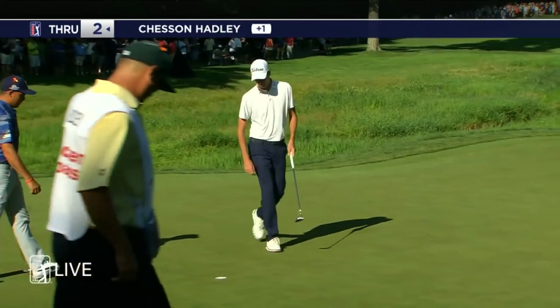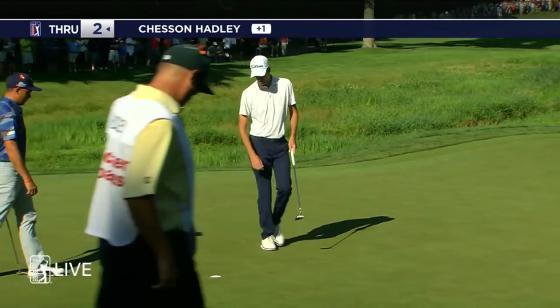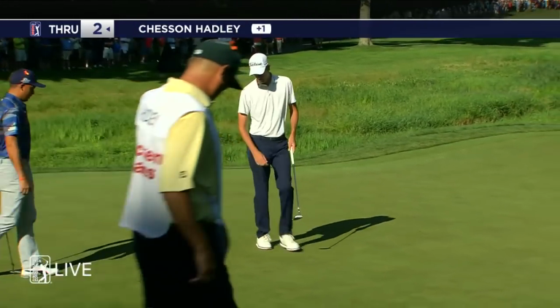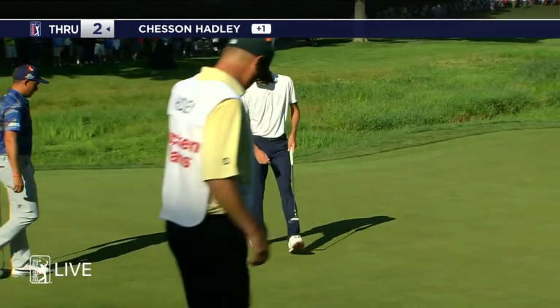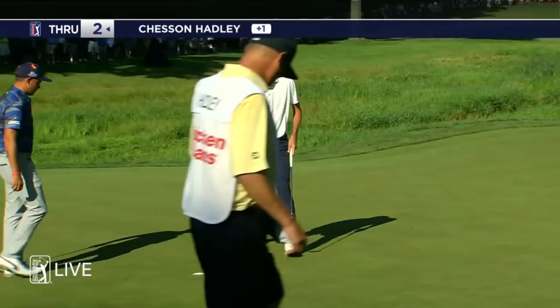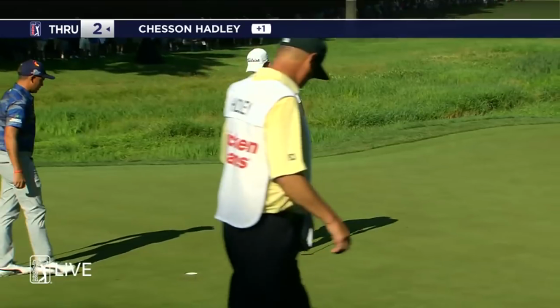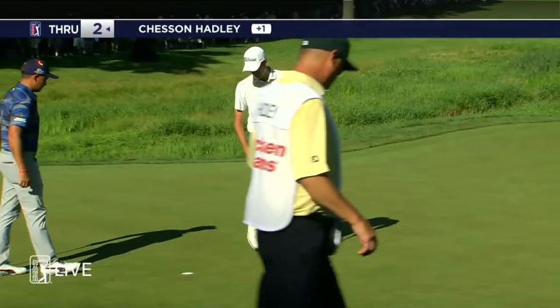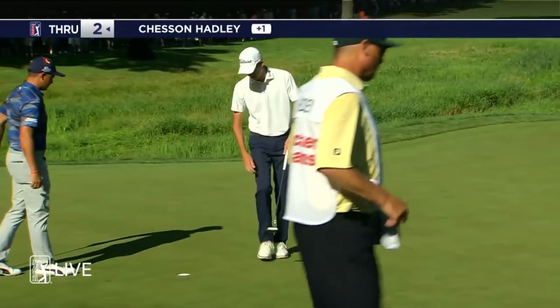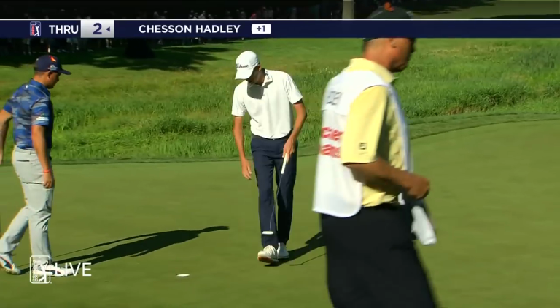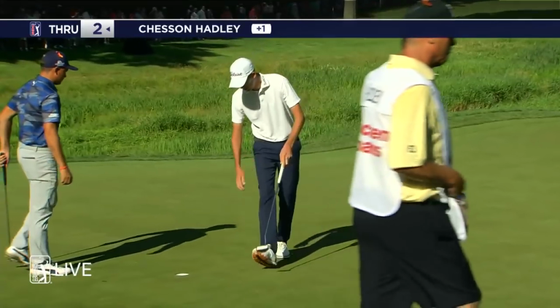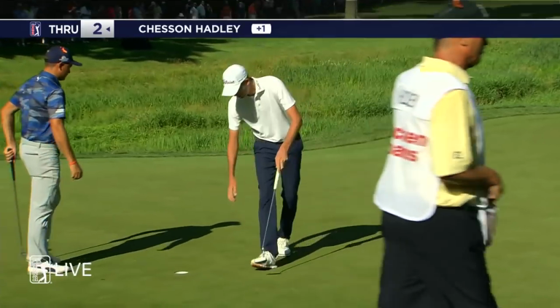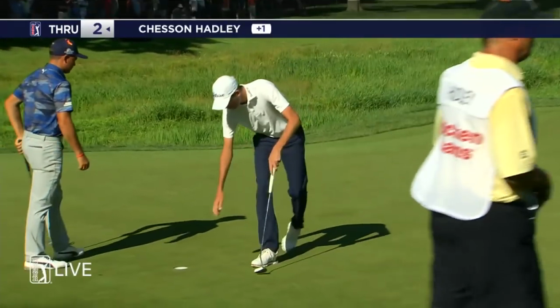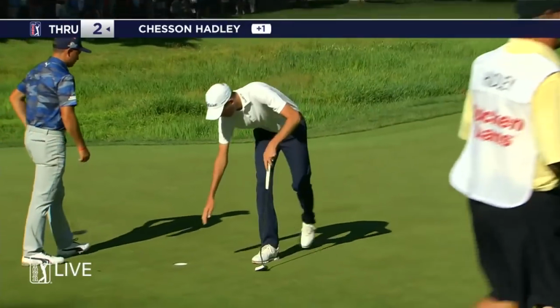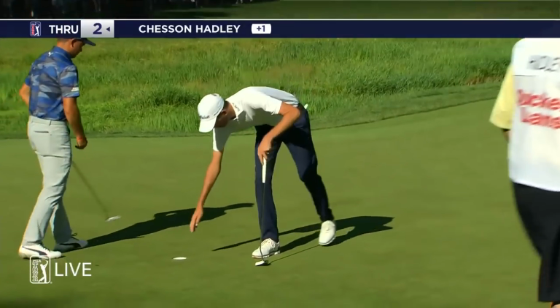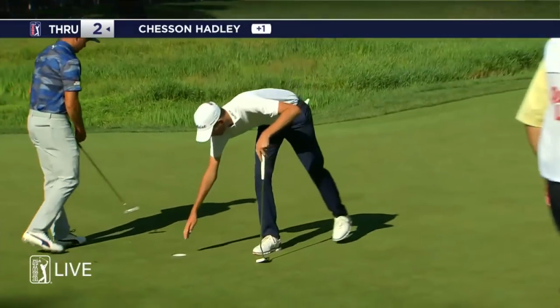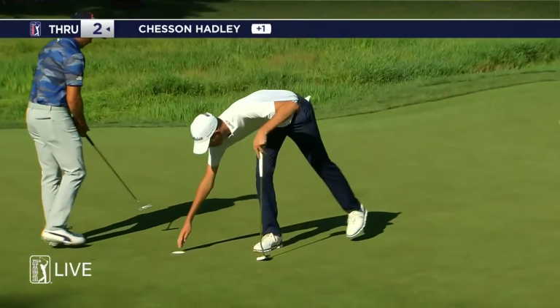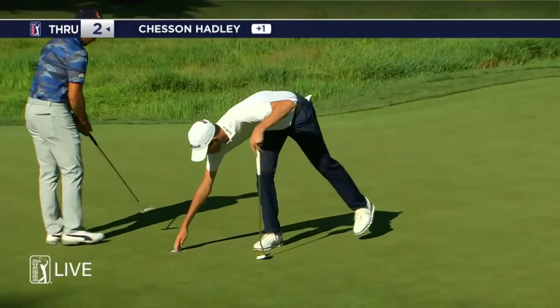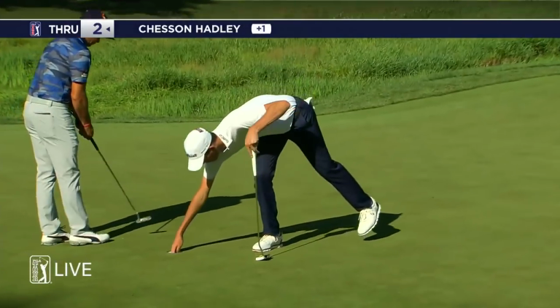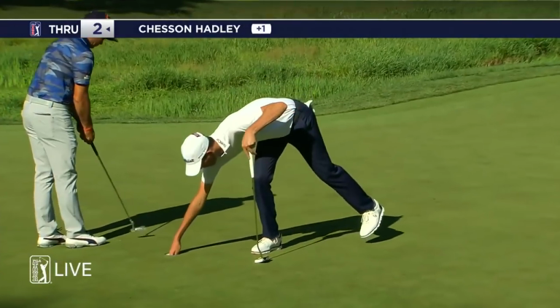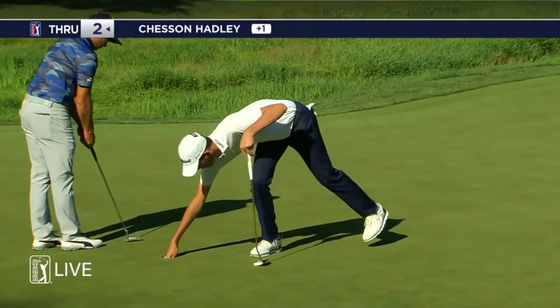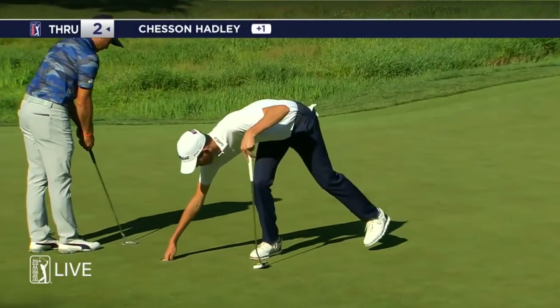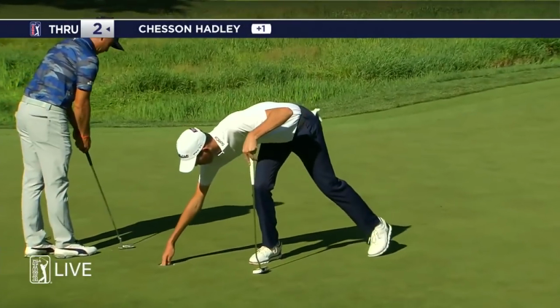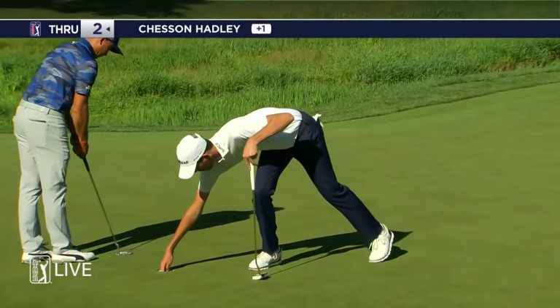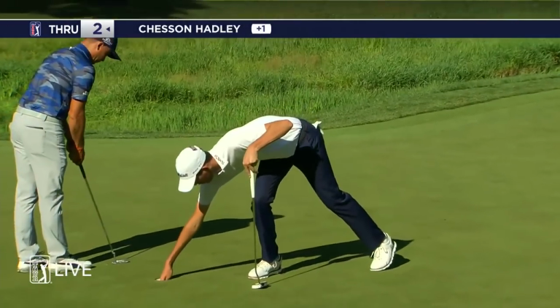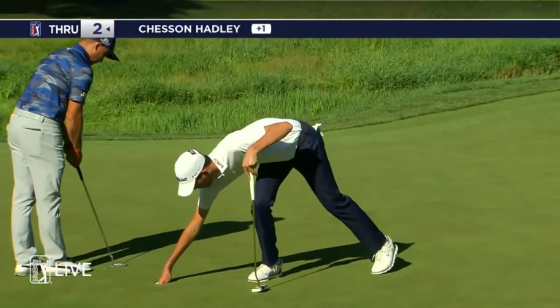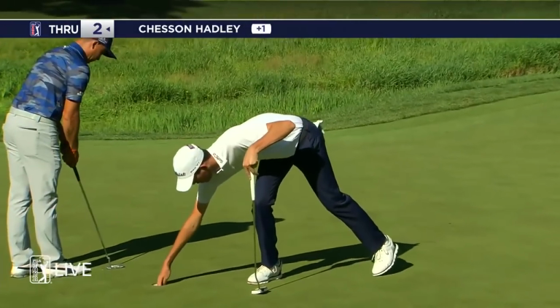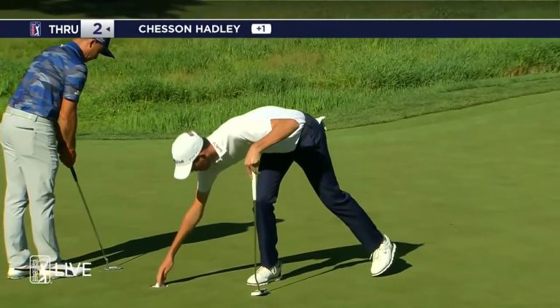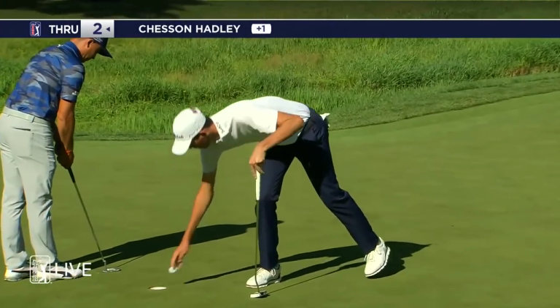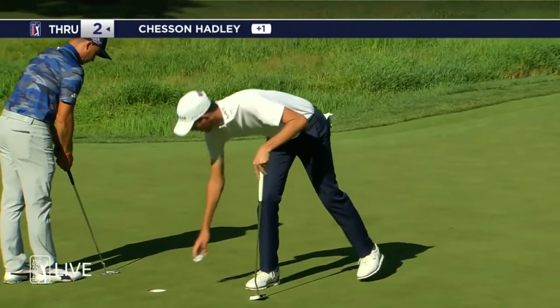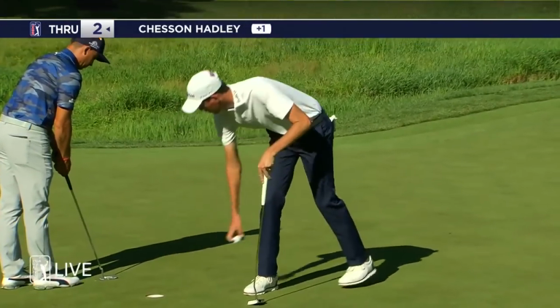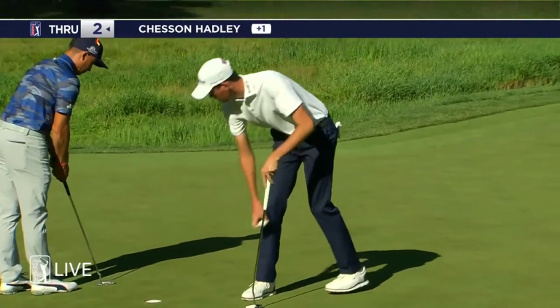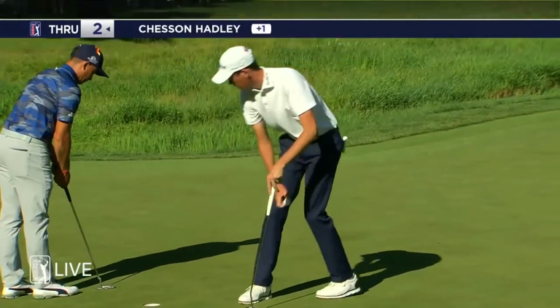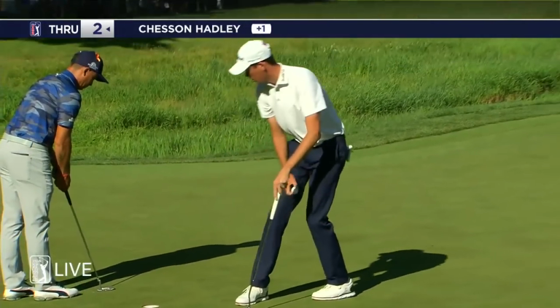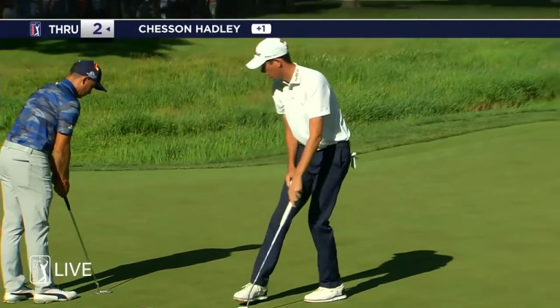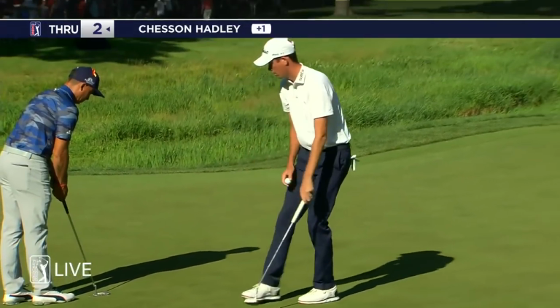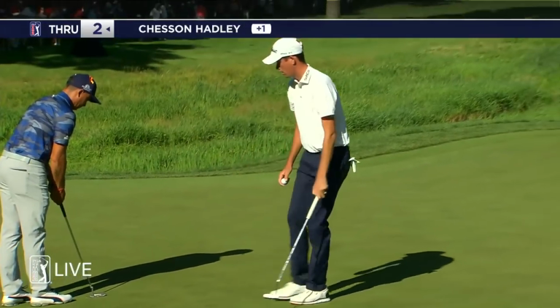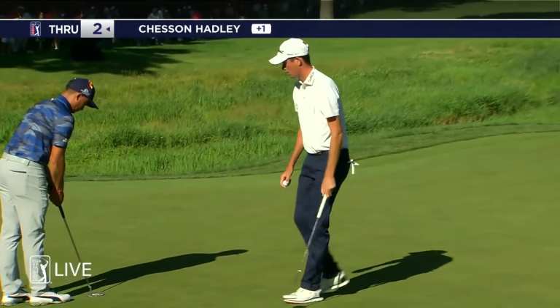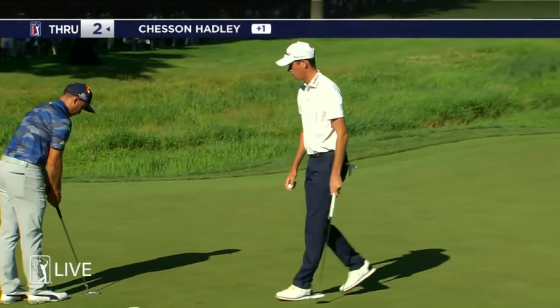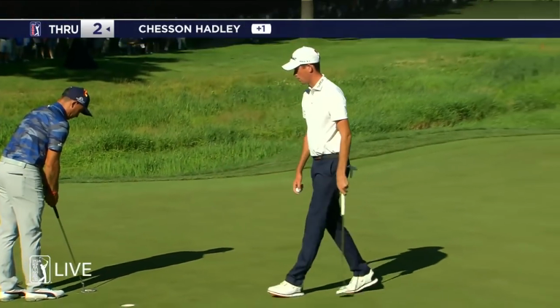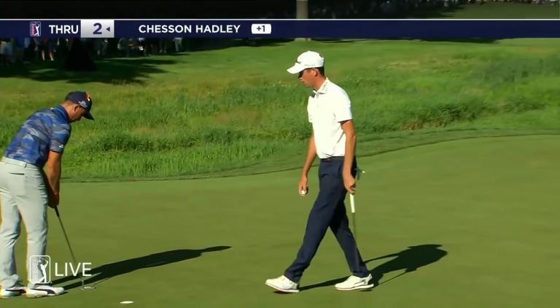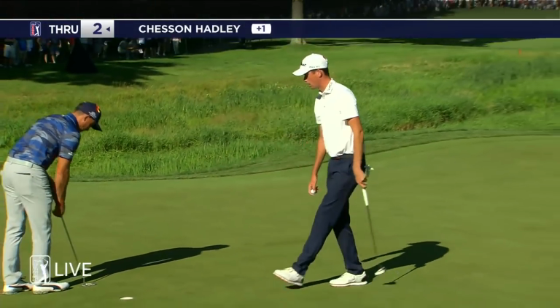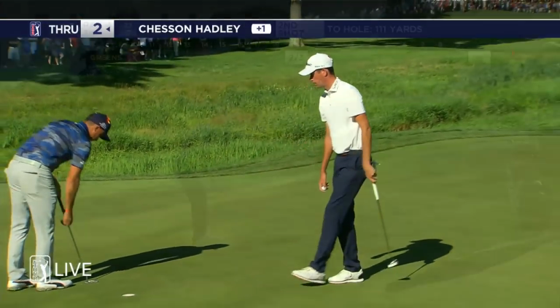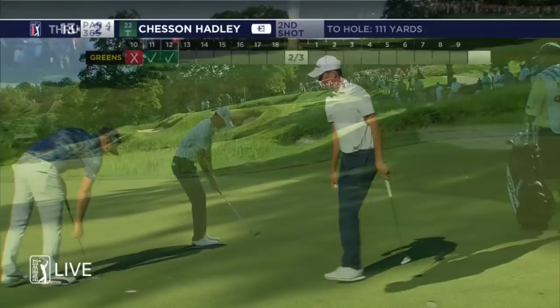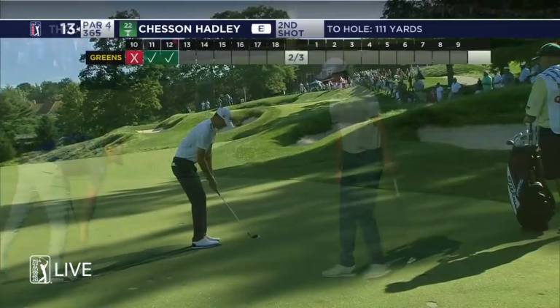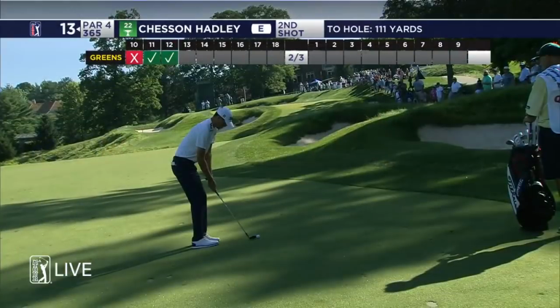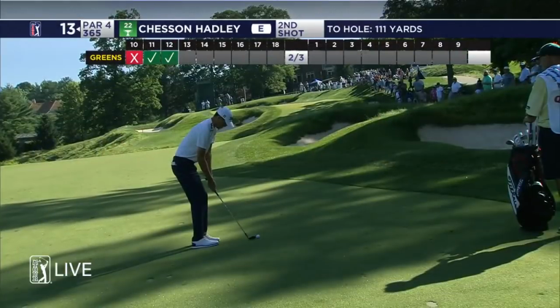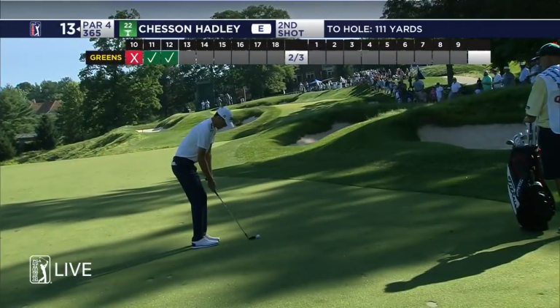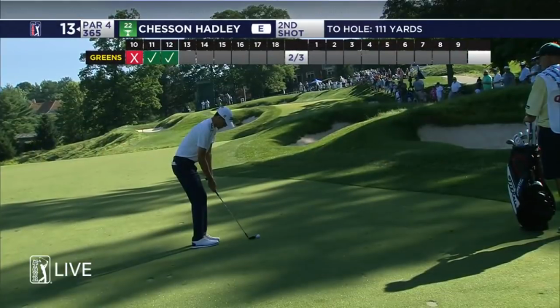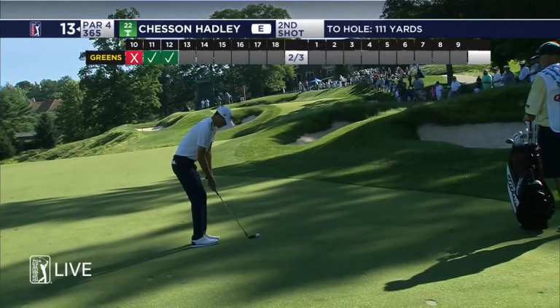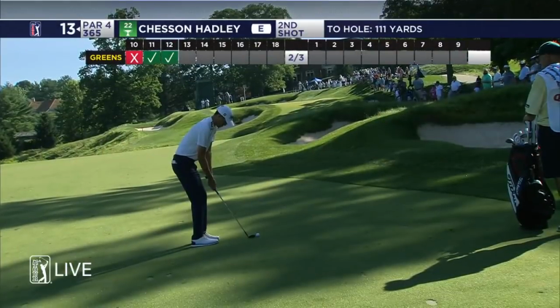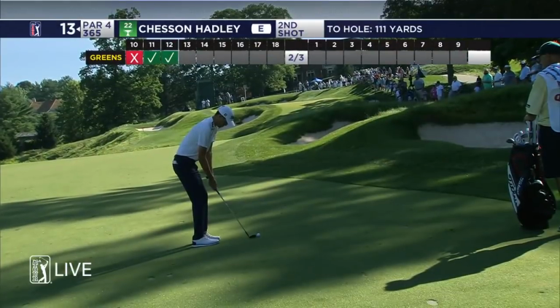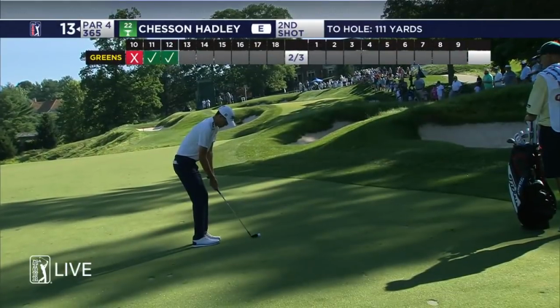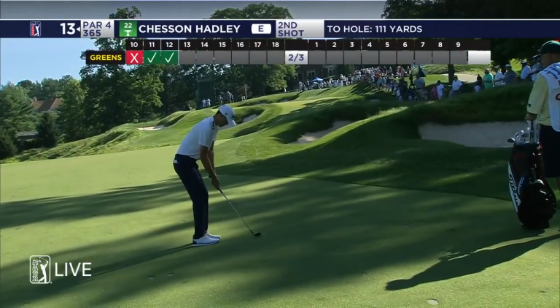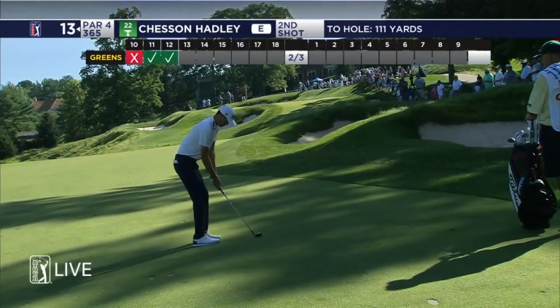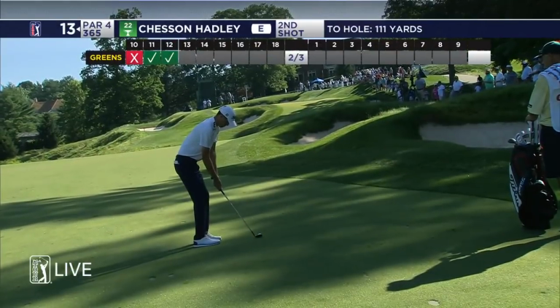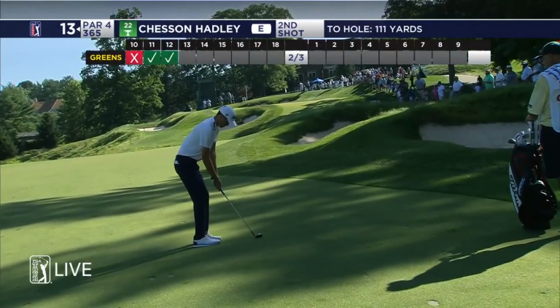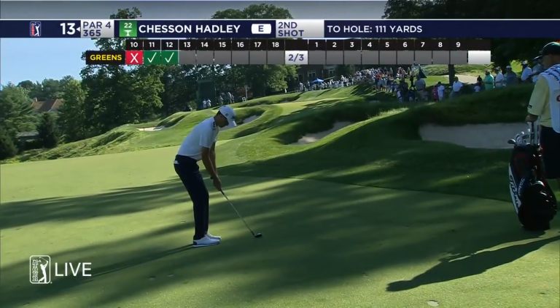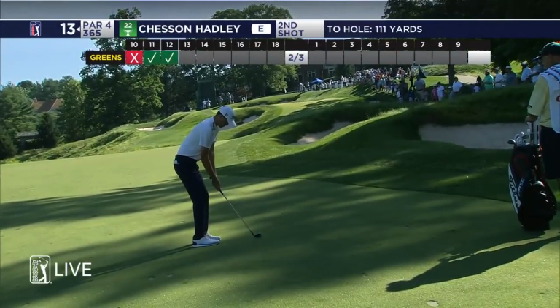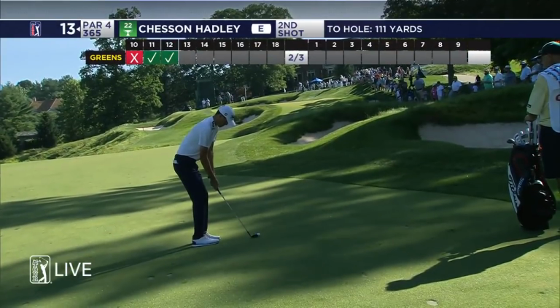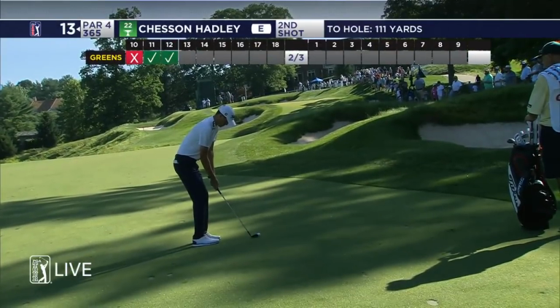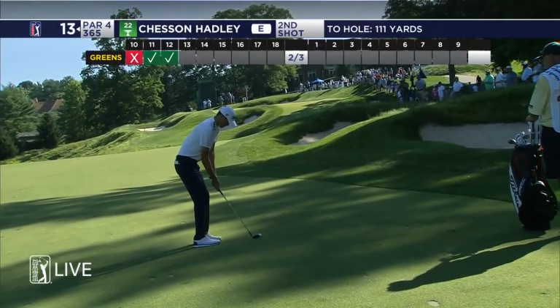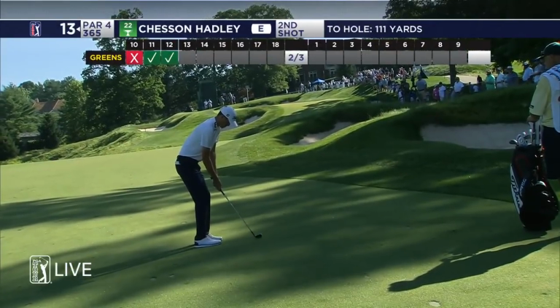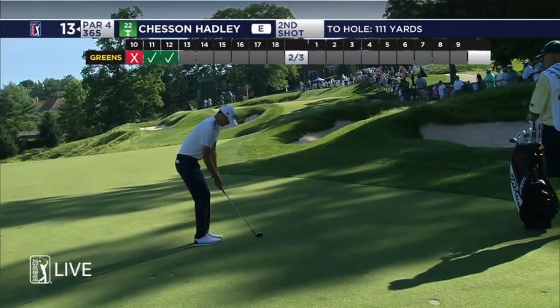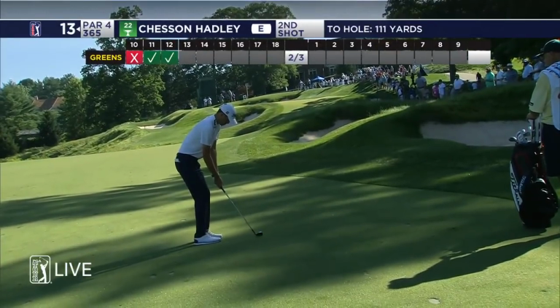A beautiful, beautiful stroke. He's put it on the right edge of the hole and it went dead center. All these bunkers cut into the natural slopes.